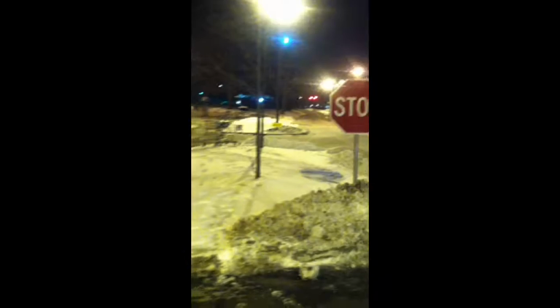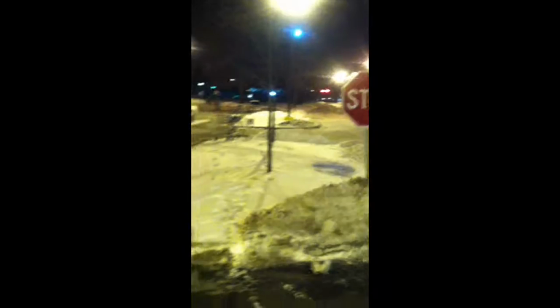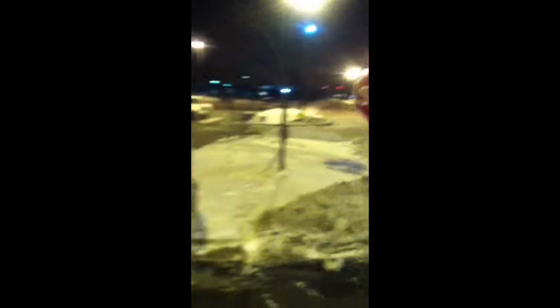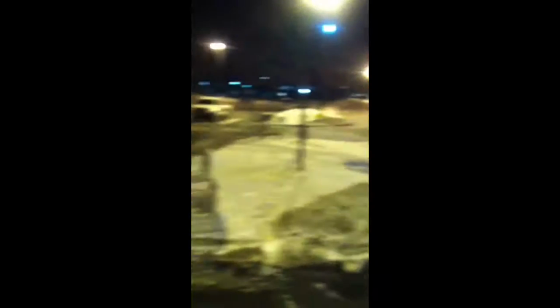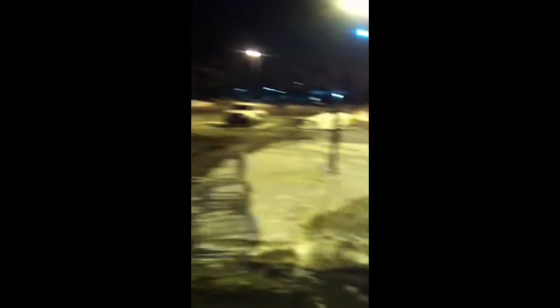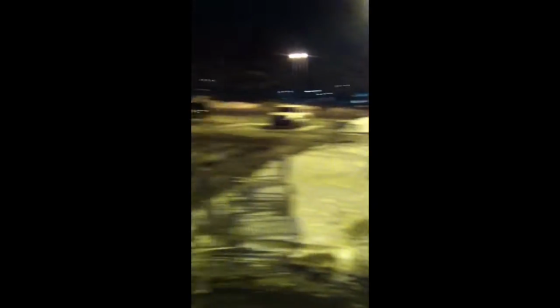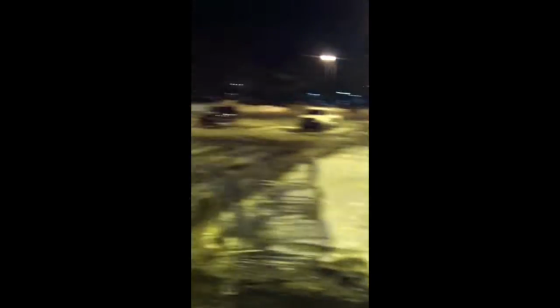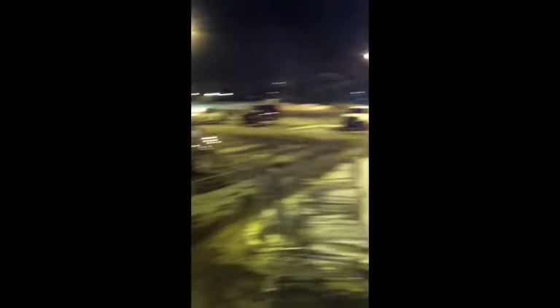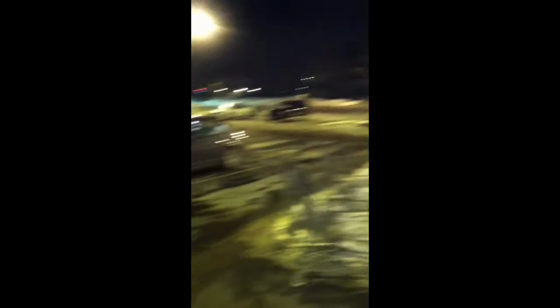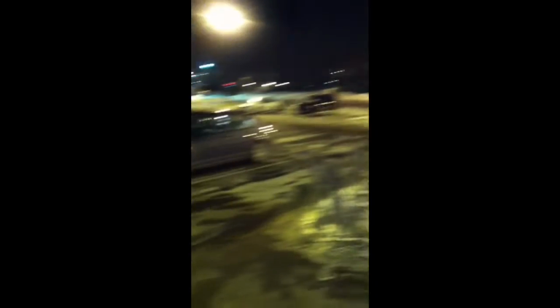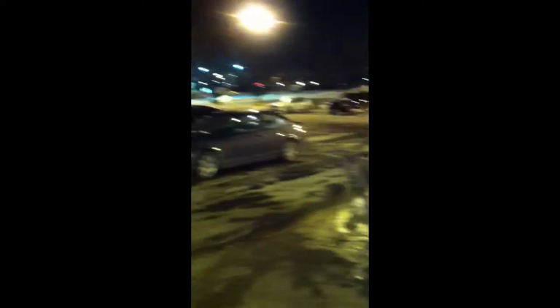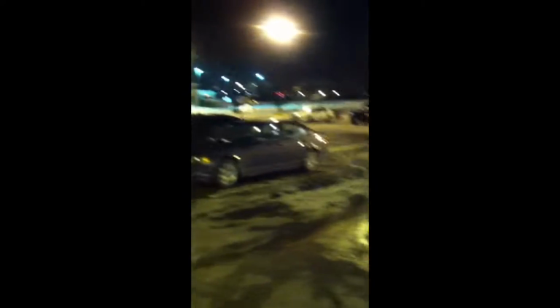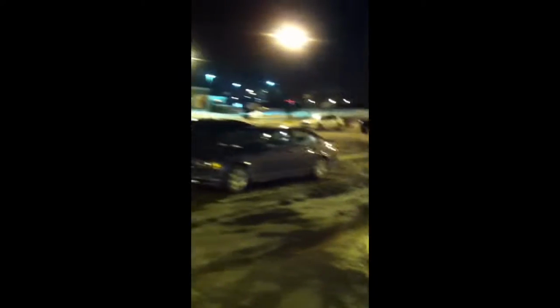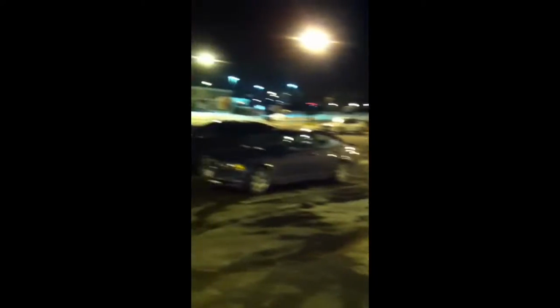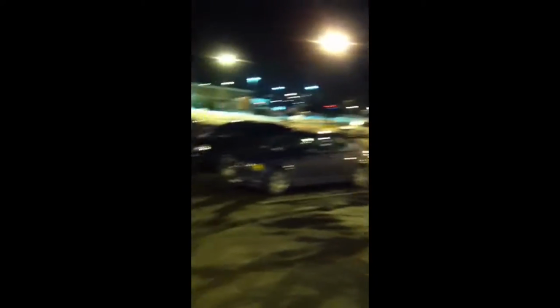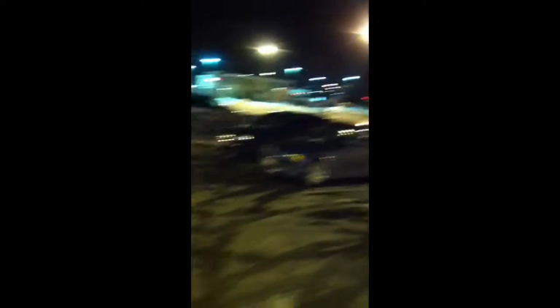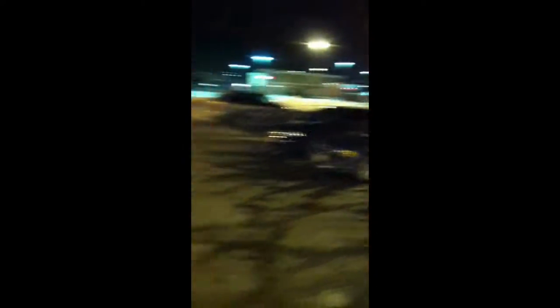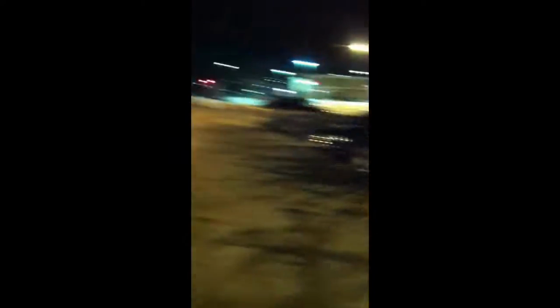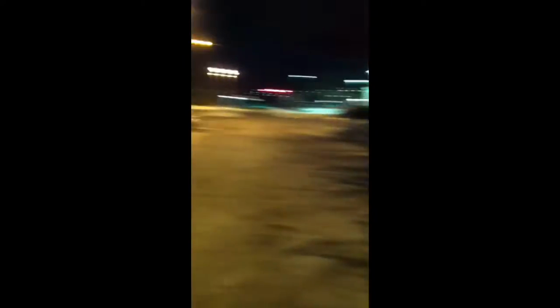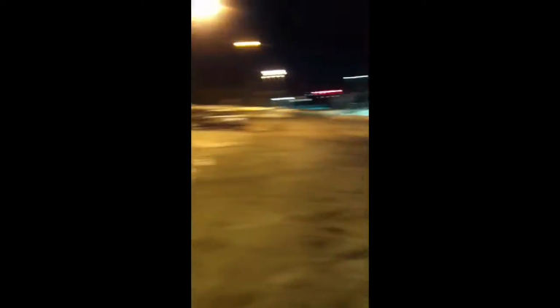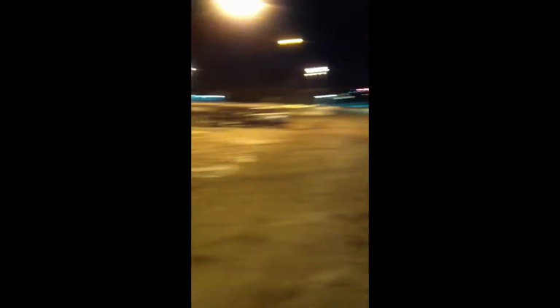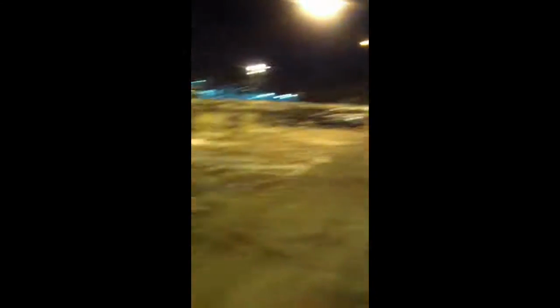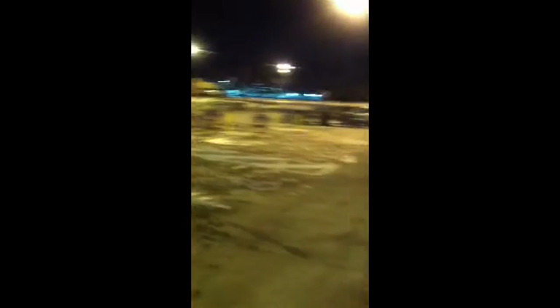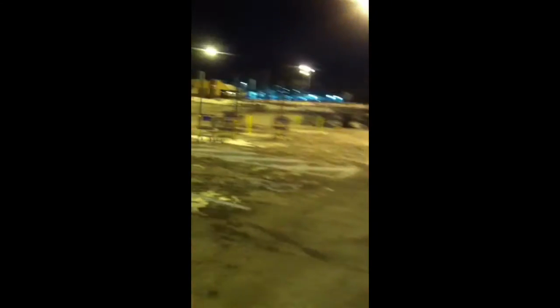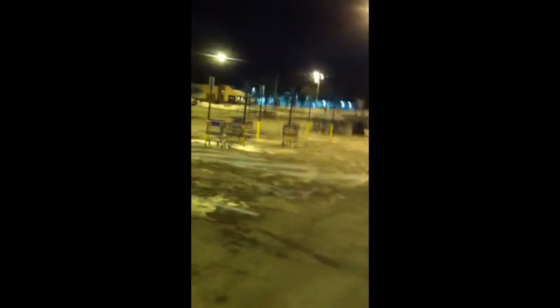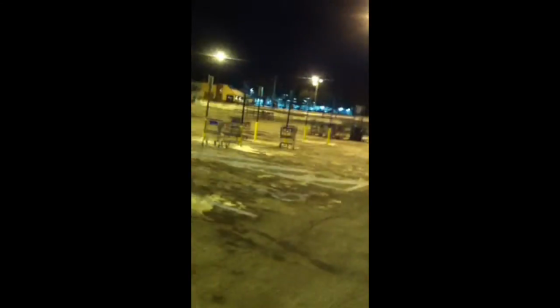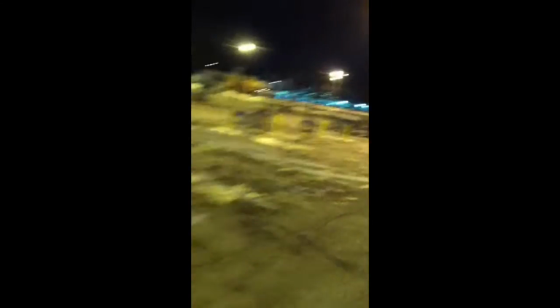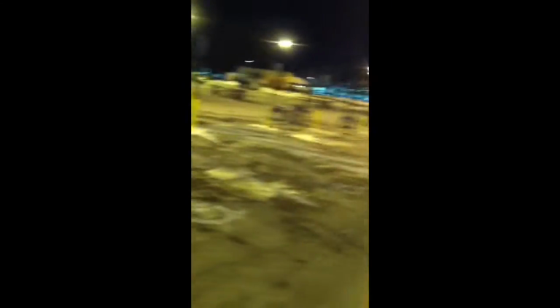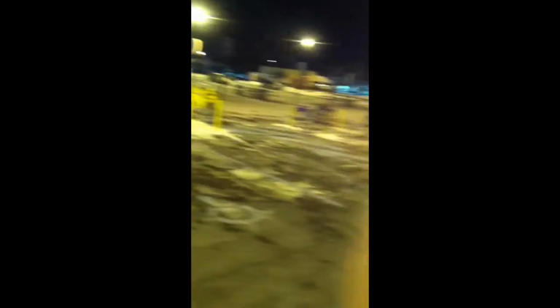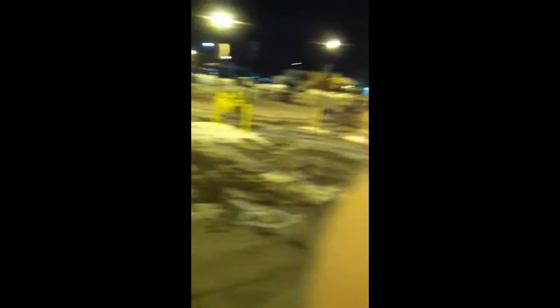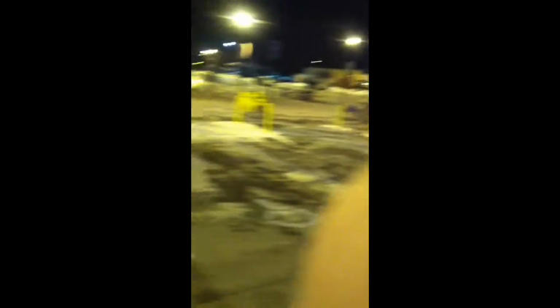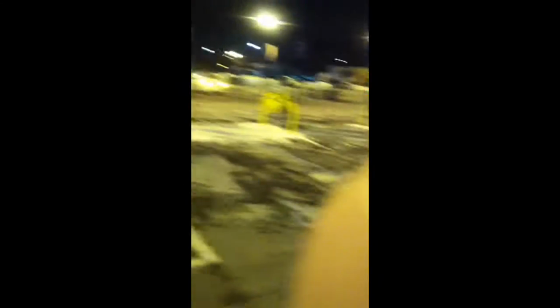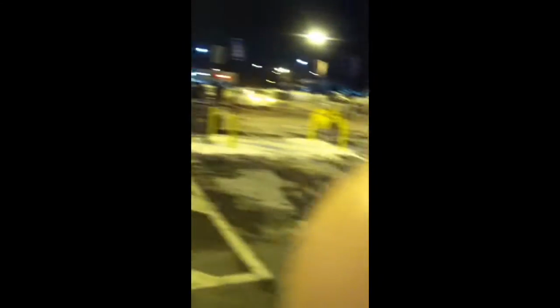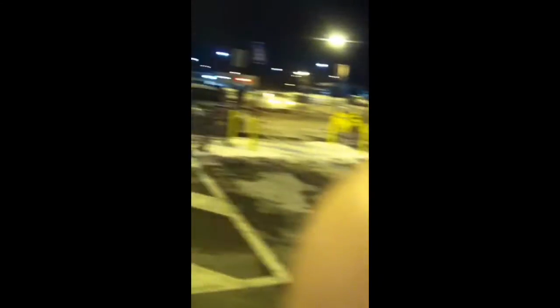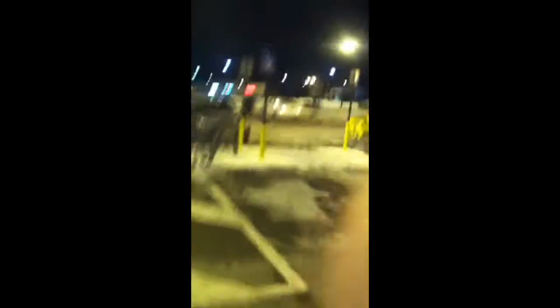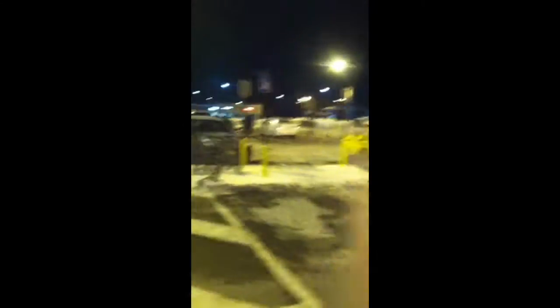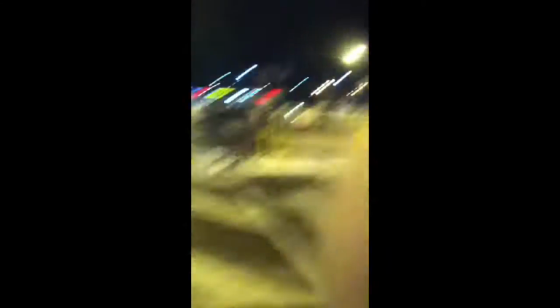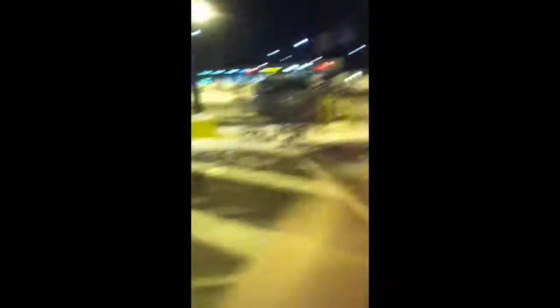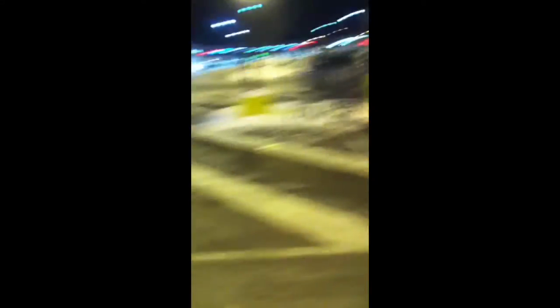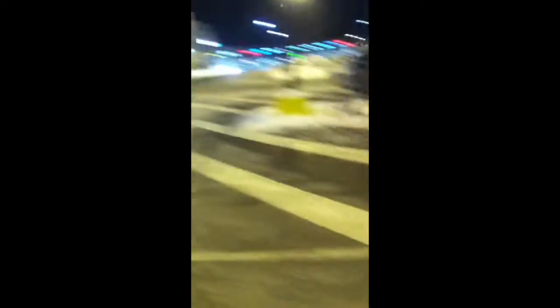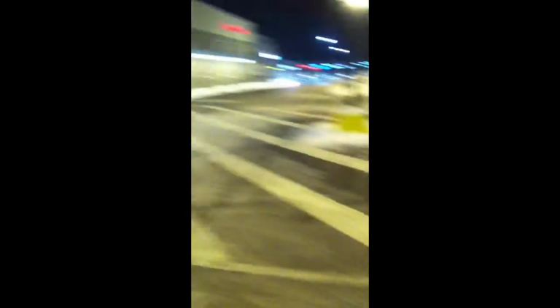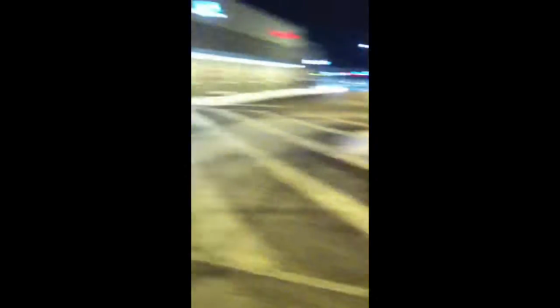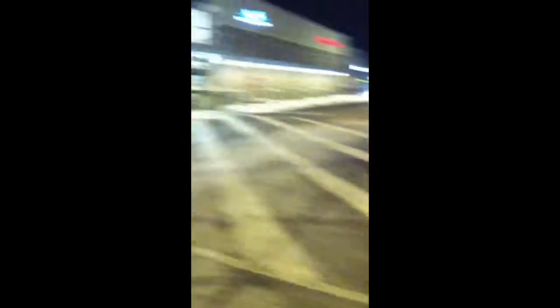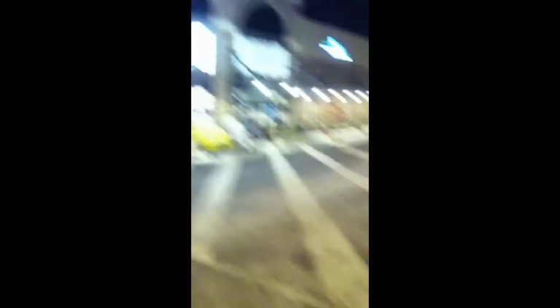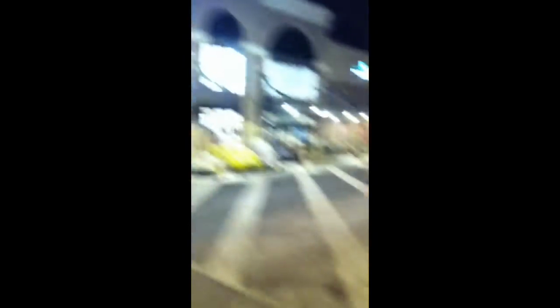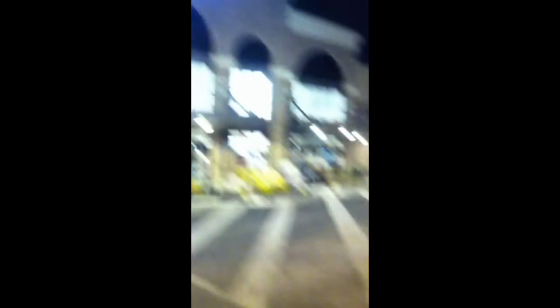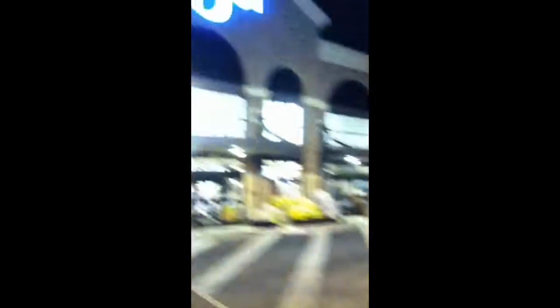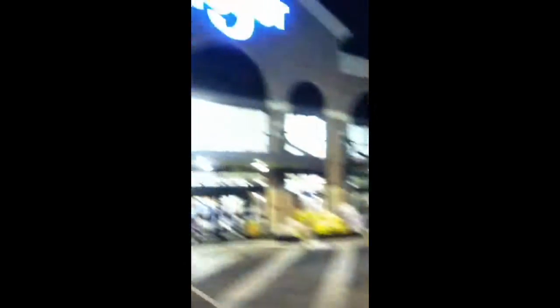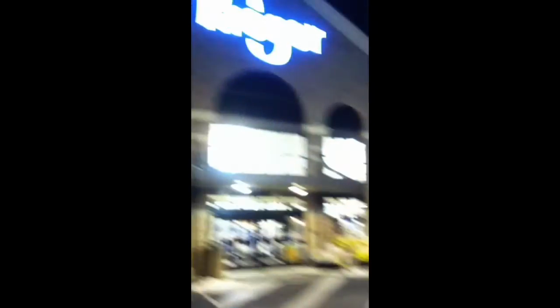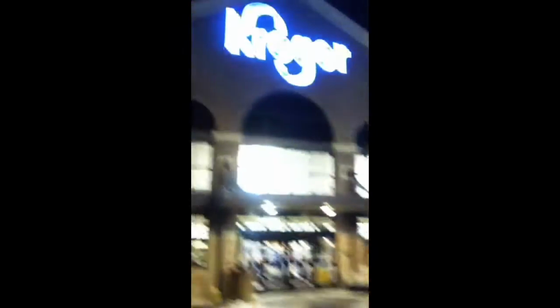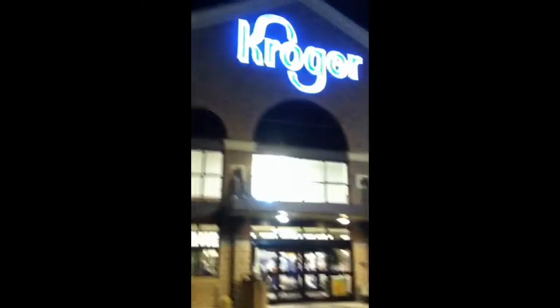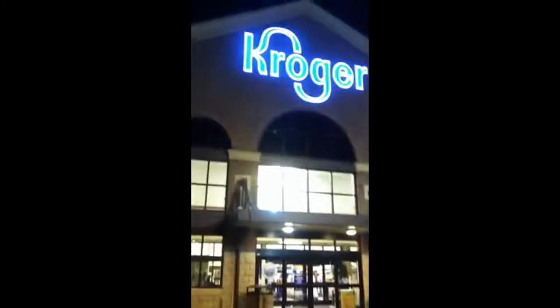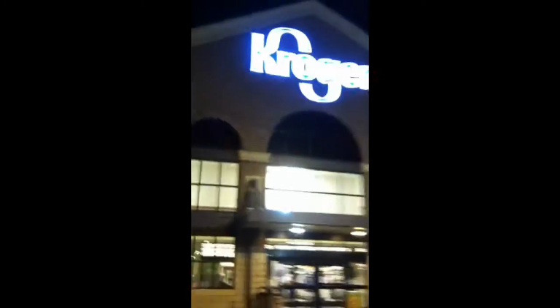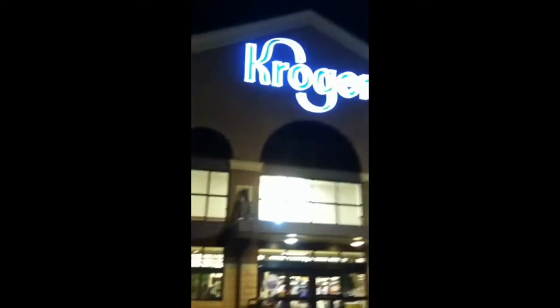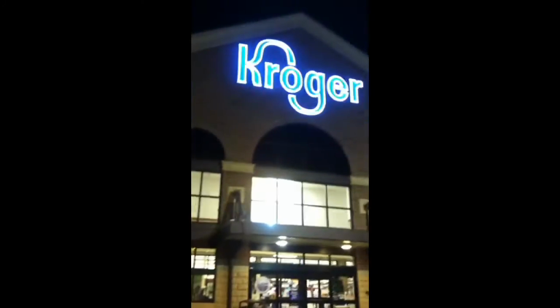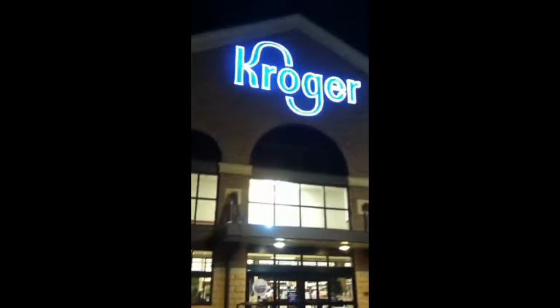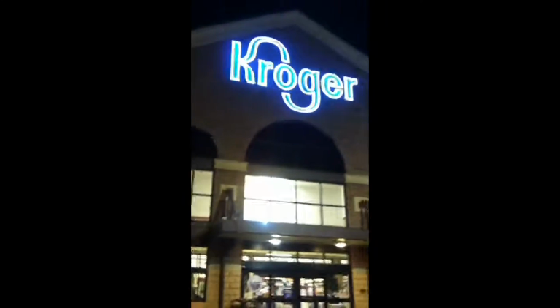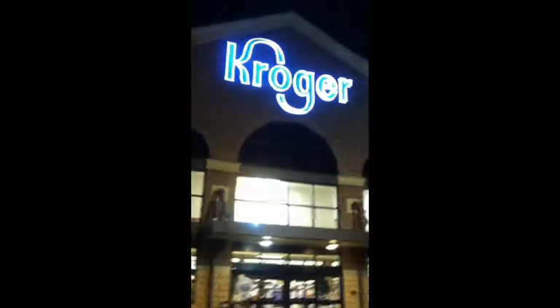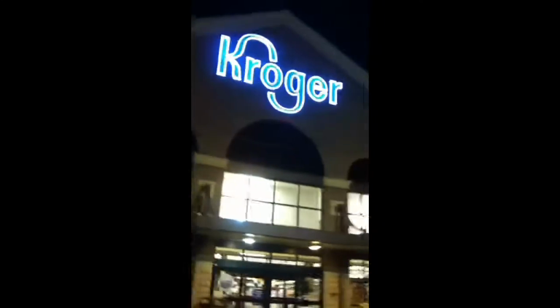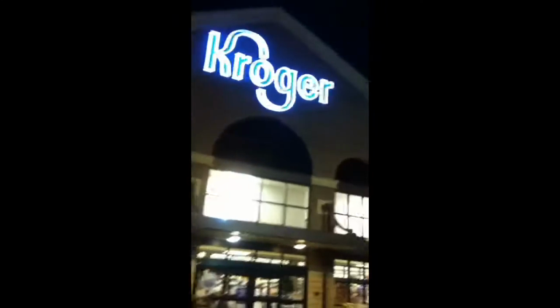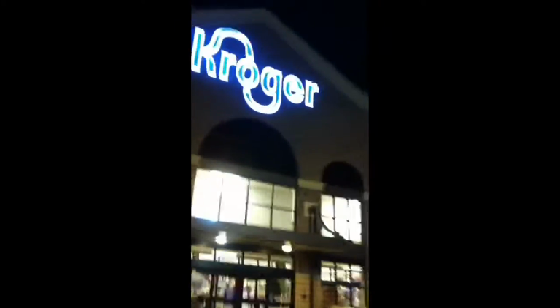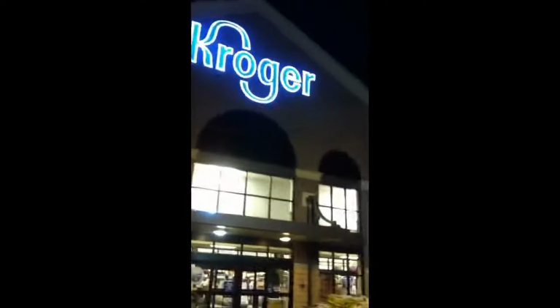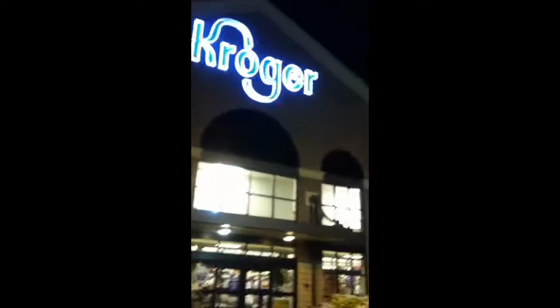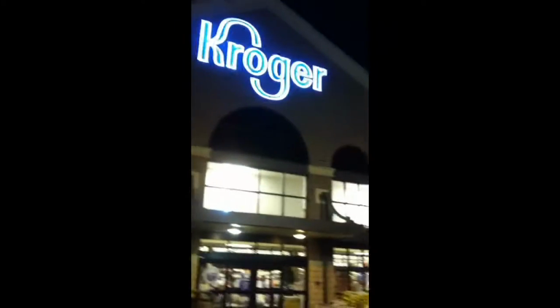Oh yeah, parking lot — night trip to Kroger's.